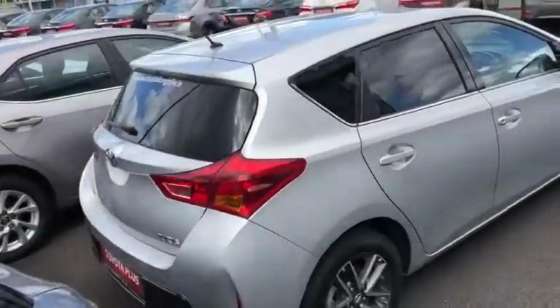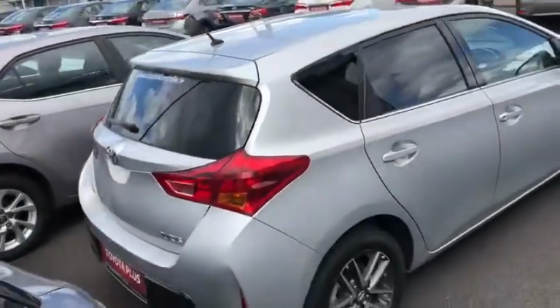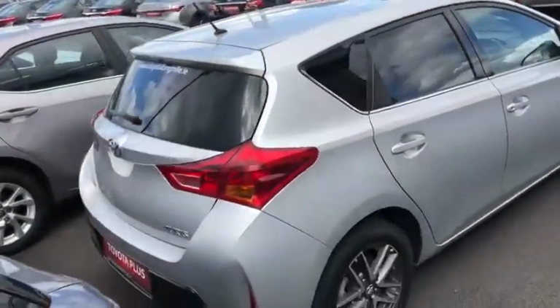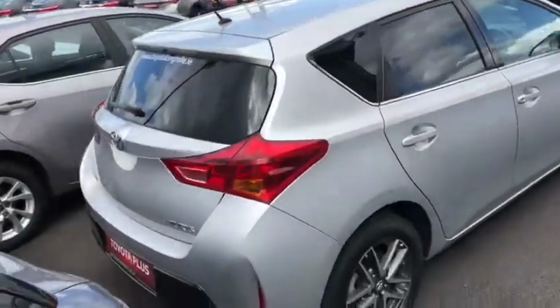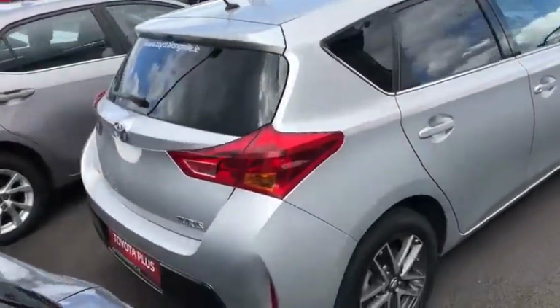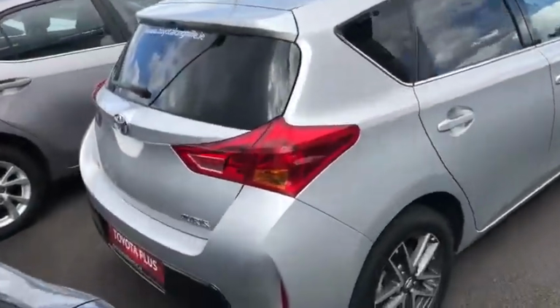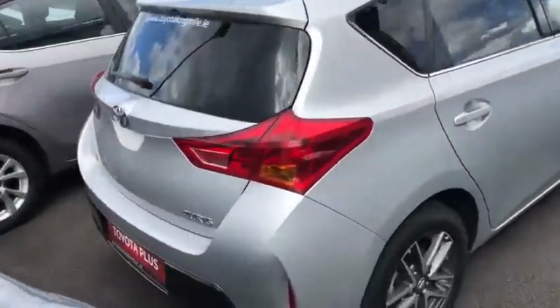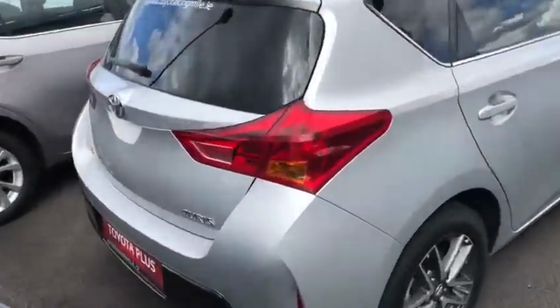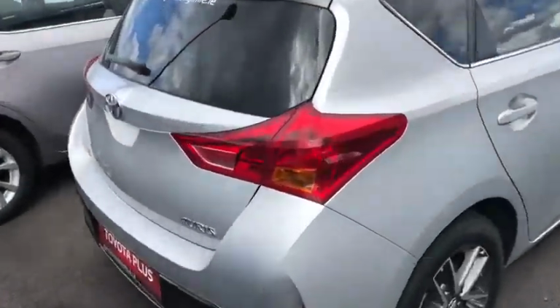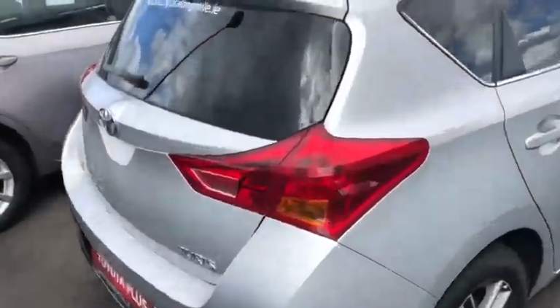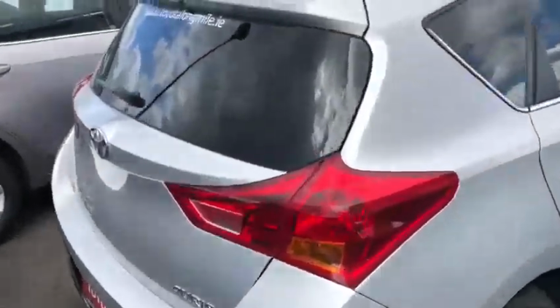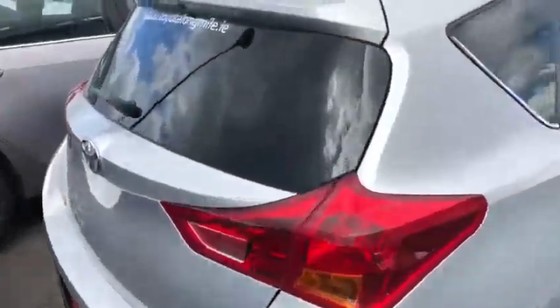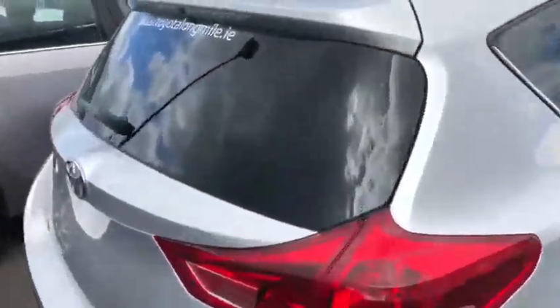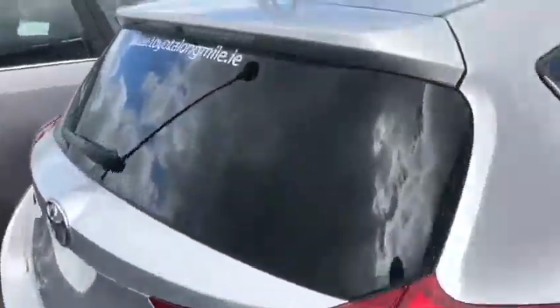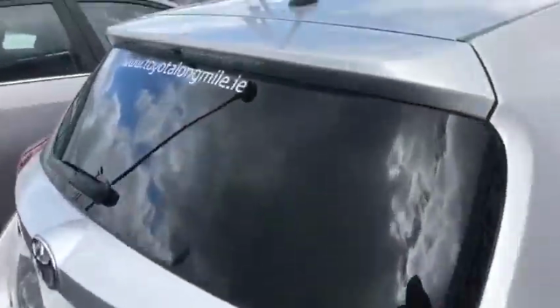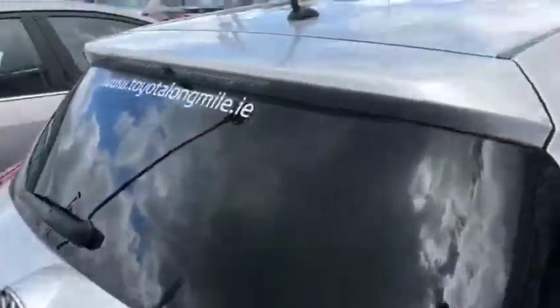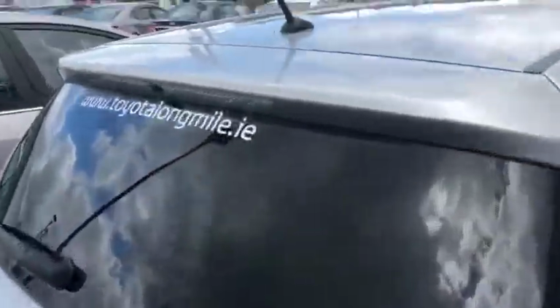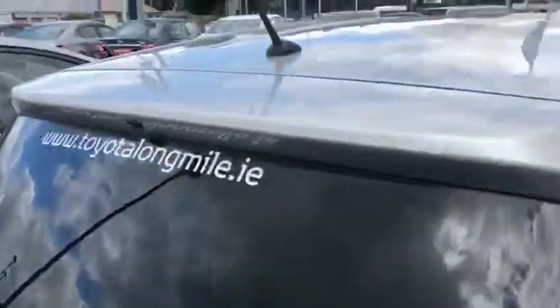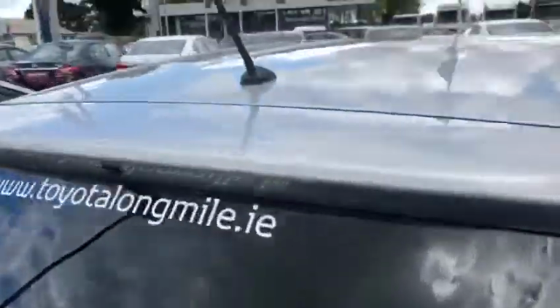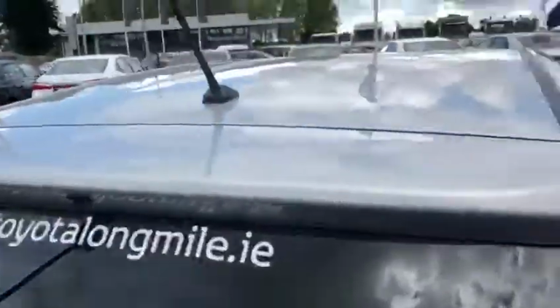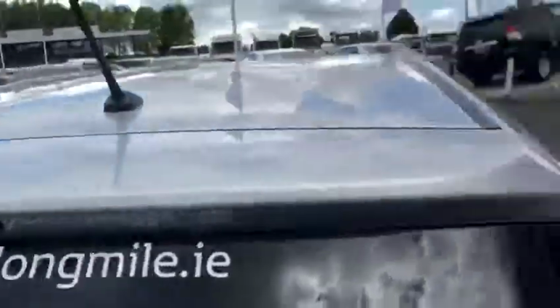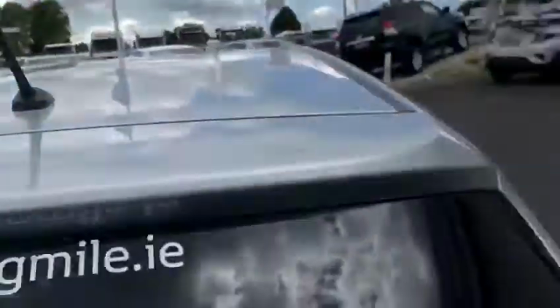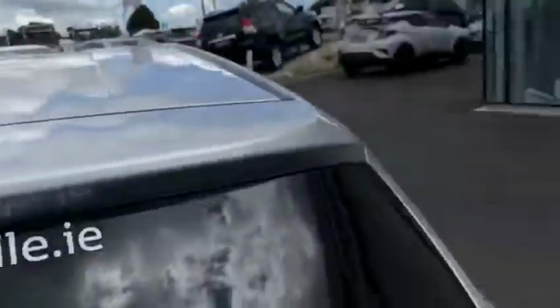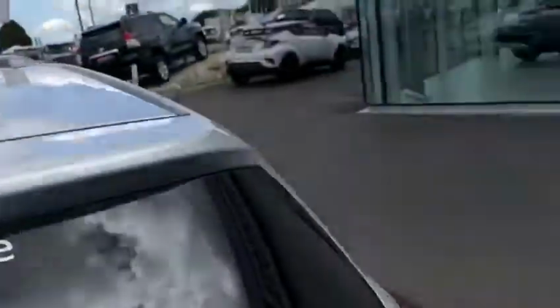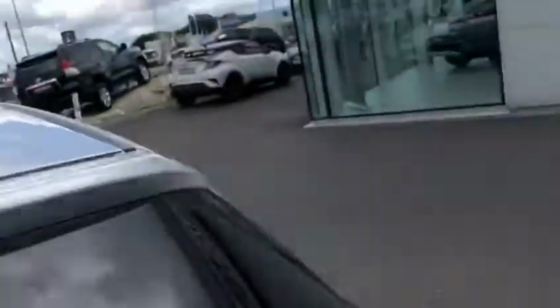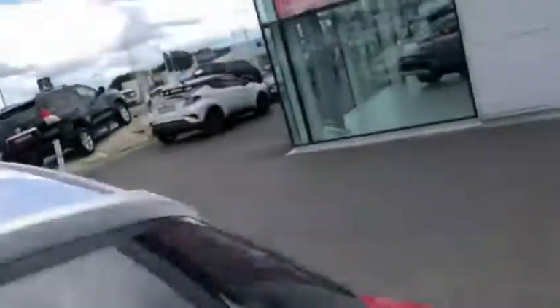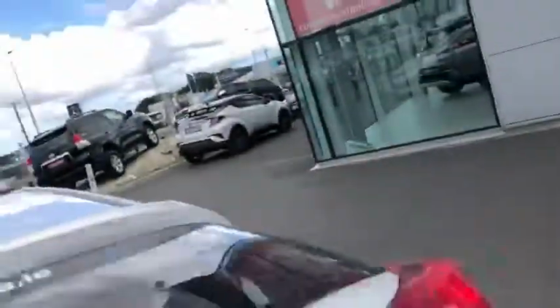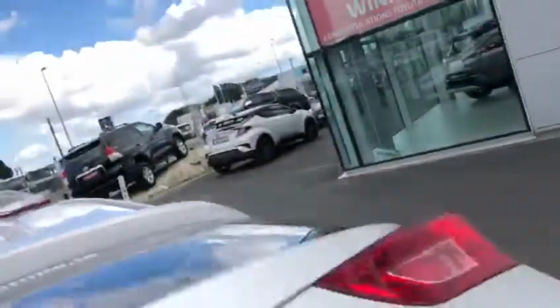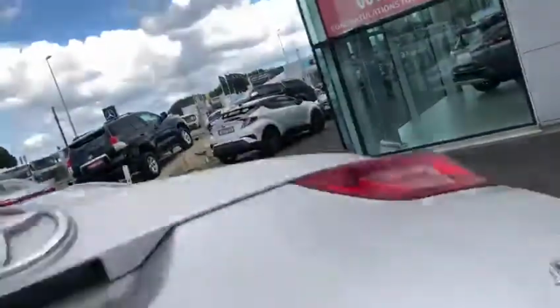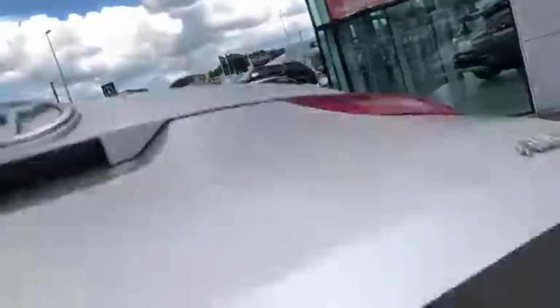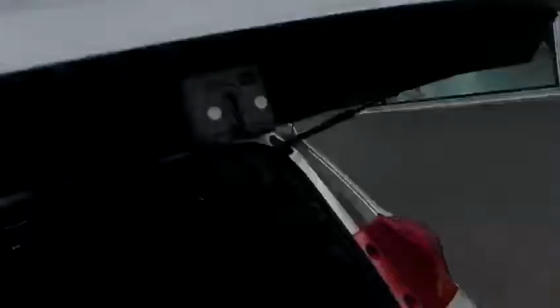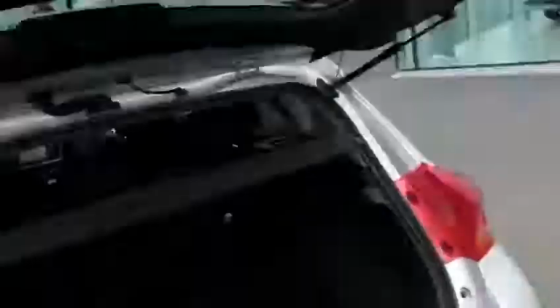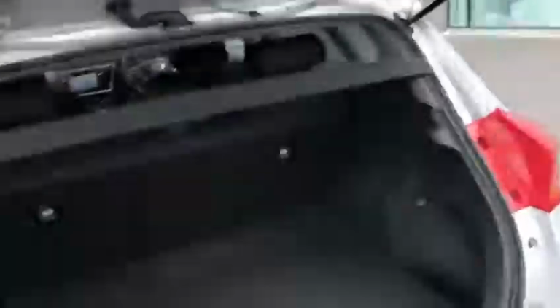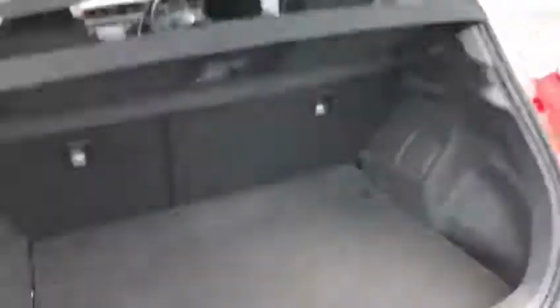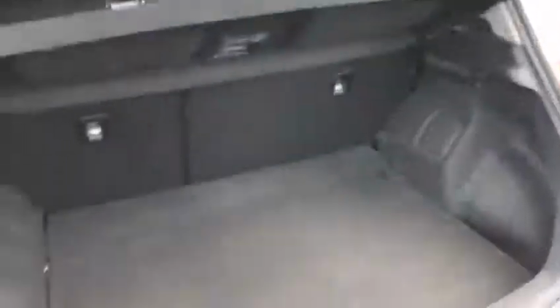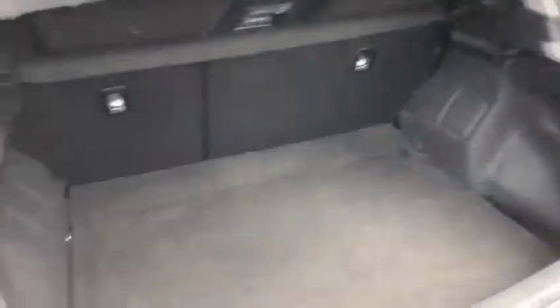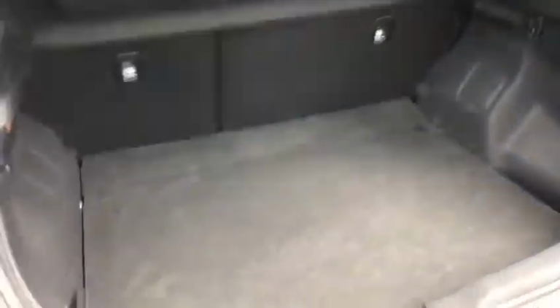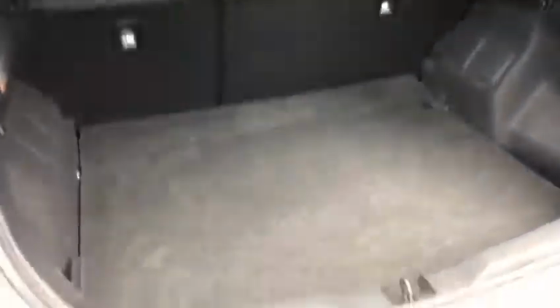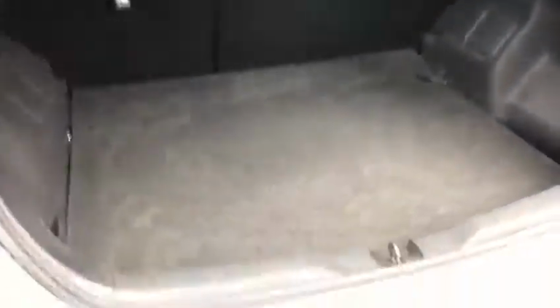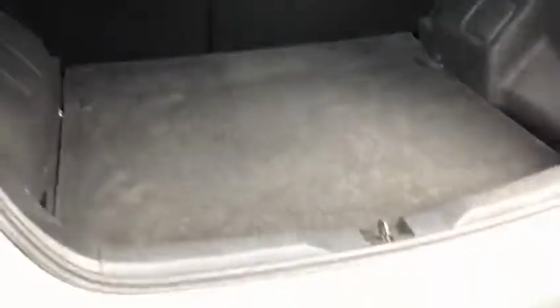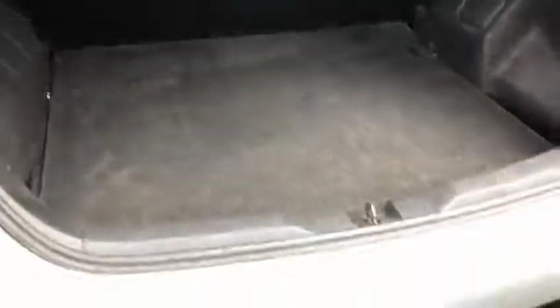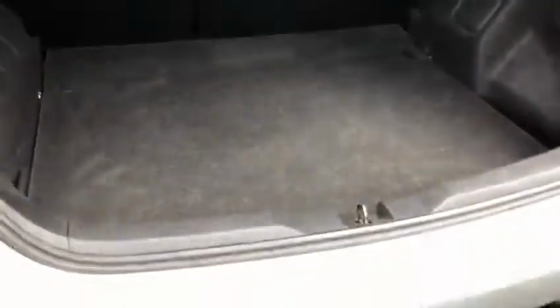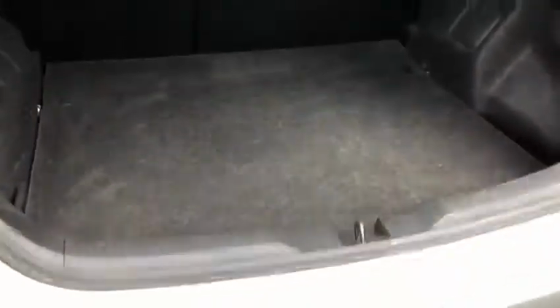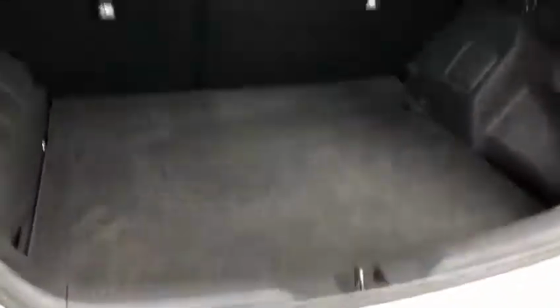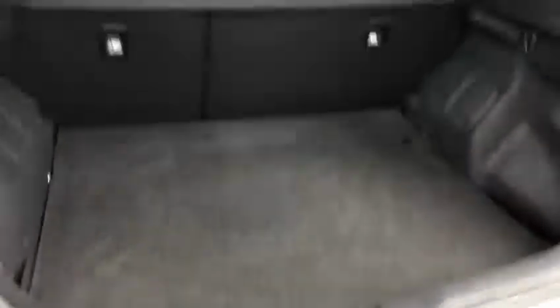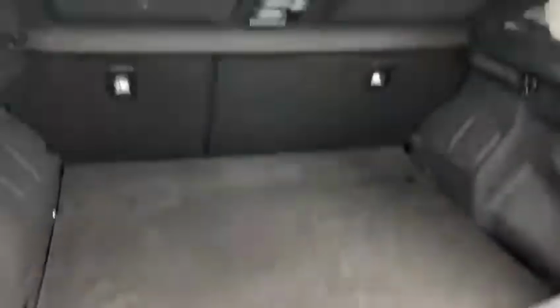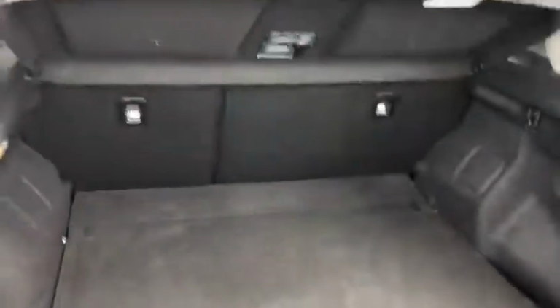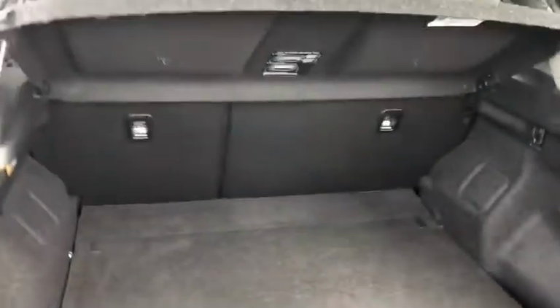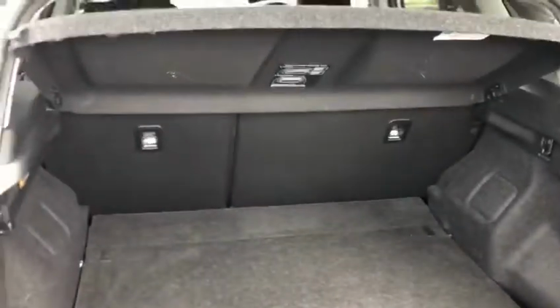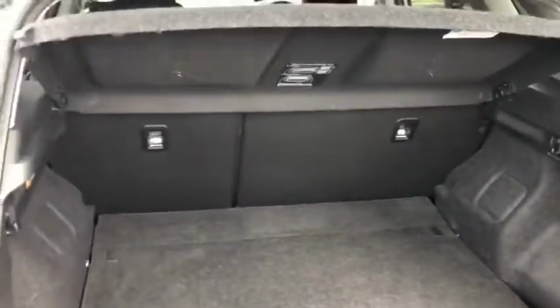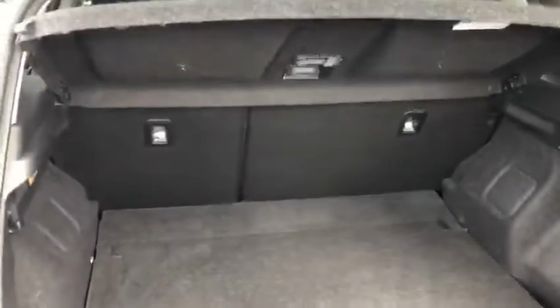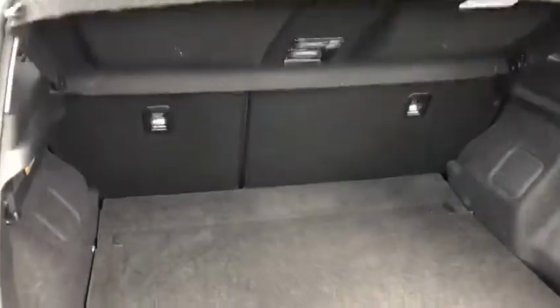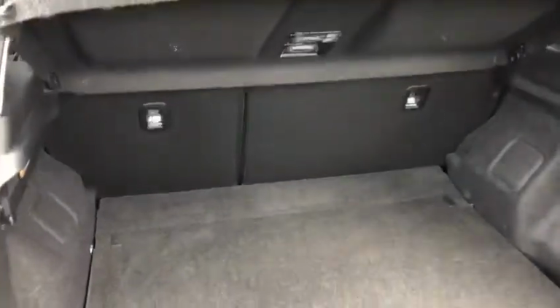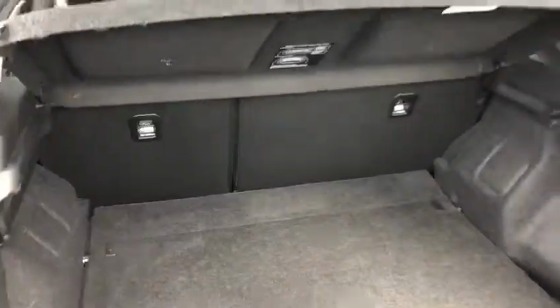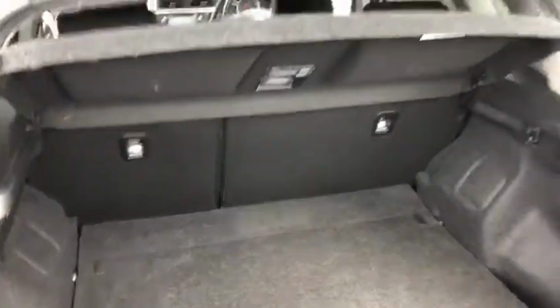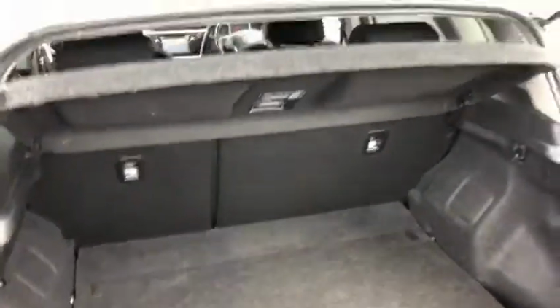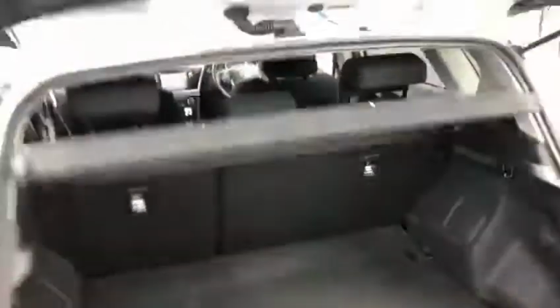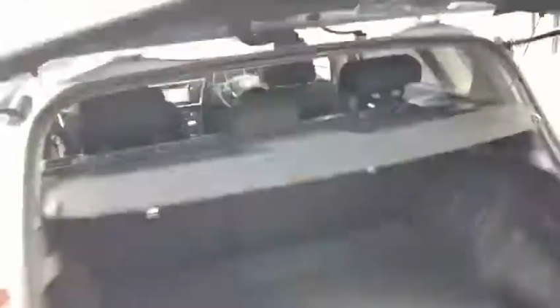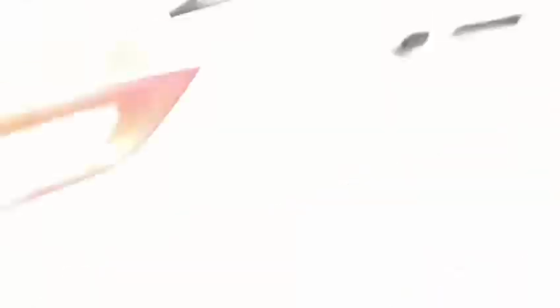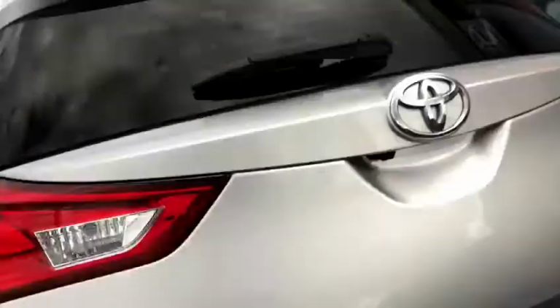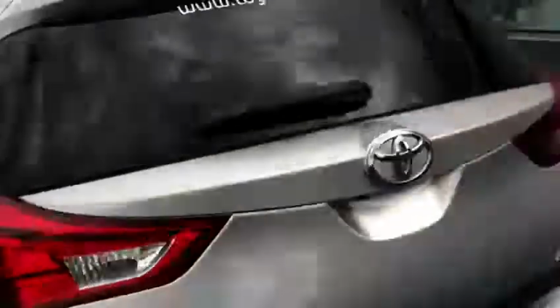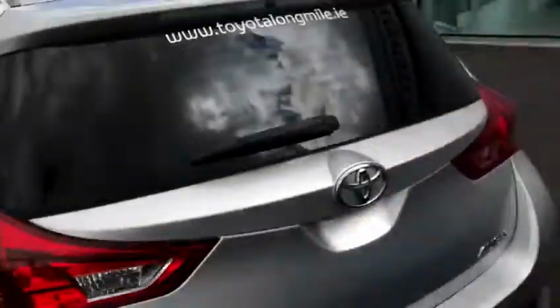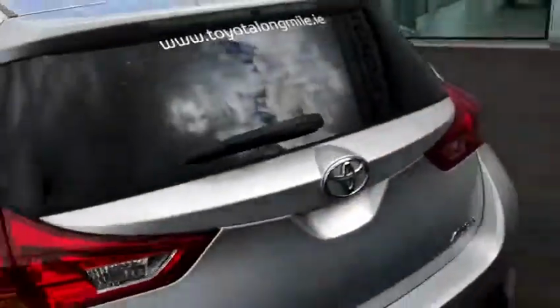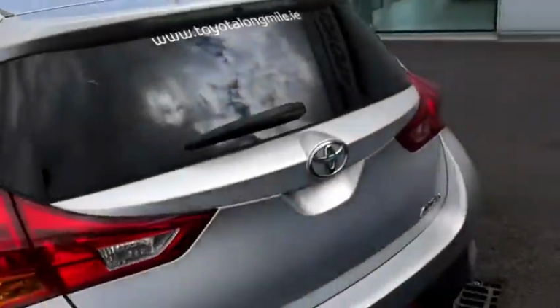Going towards the boot area. Very generous boot space — the rear seats do fold down with a 60/40 split for added storage.